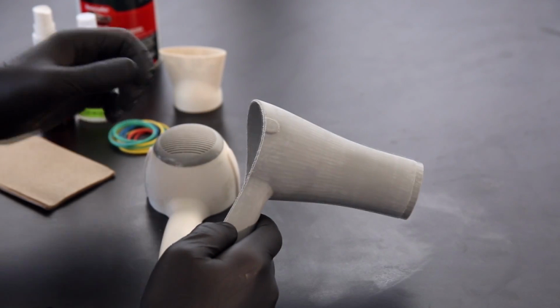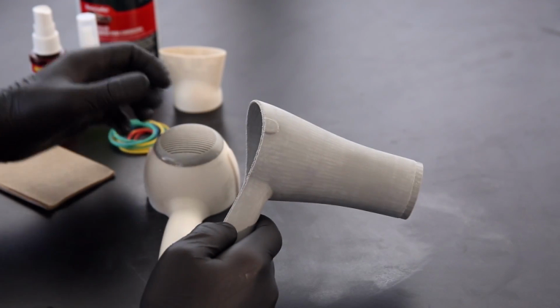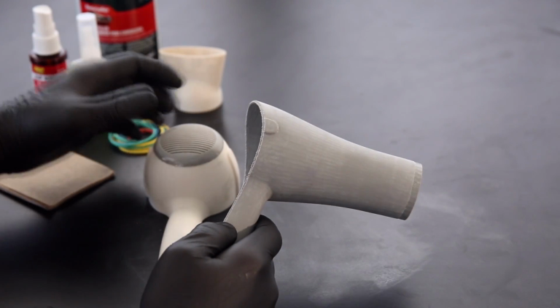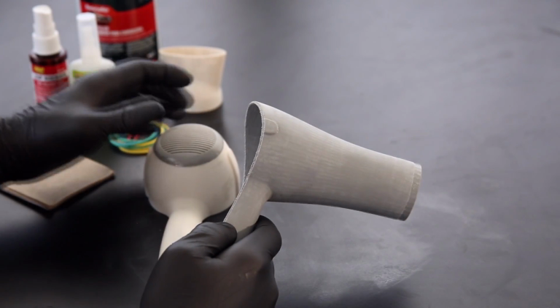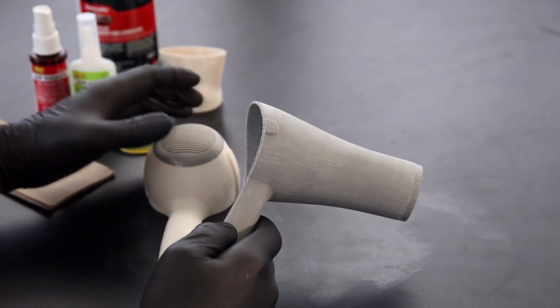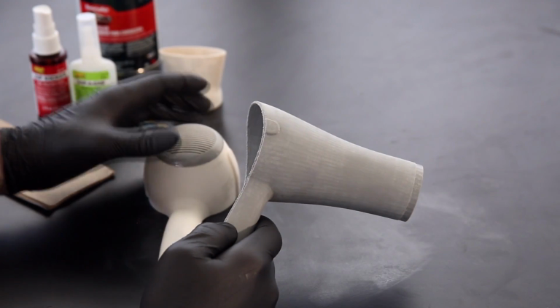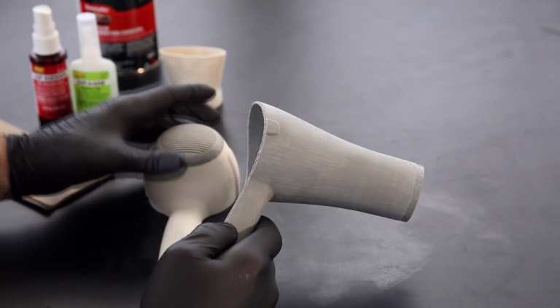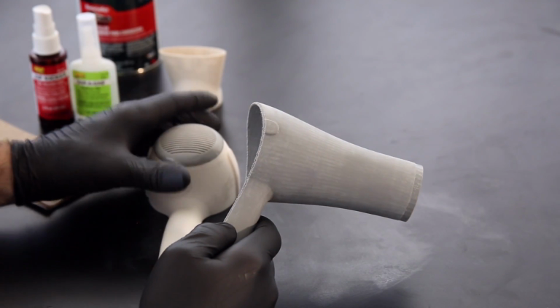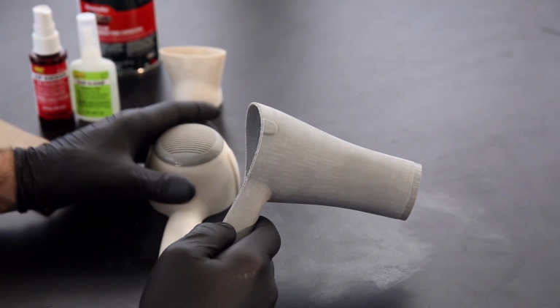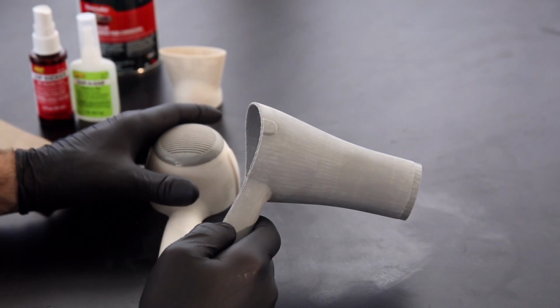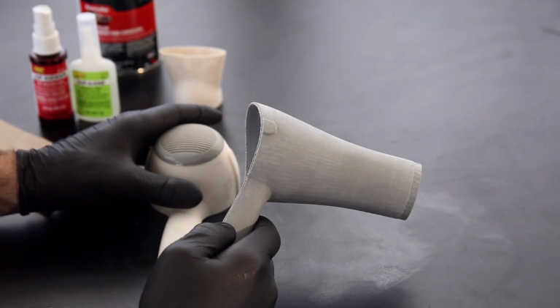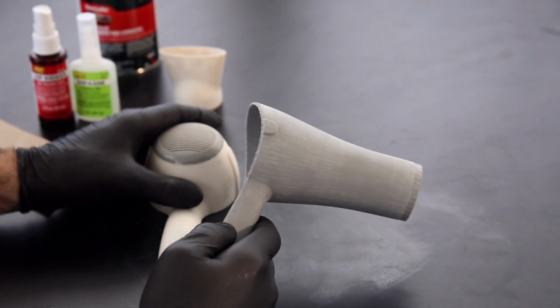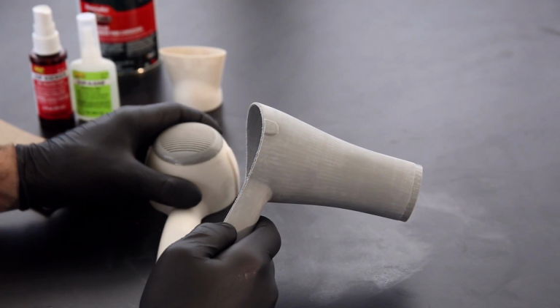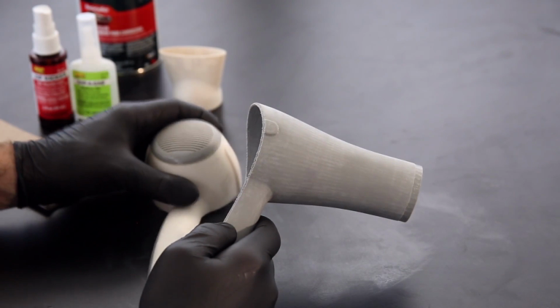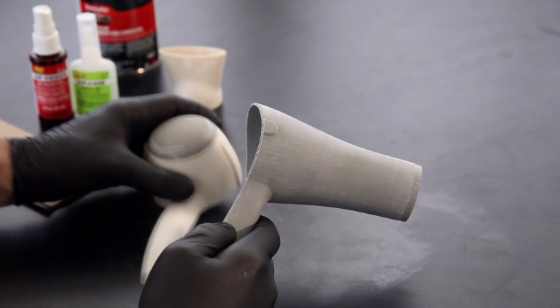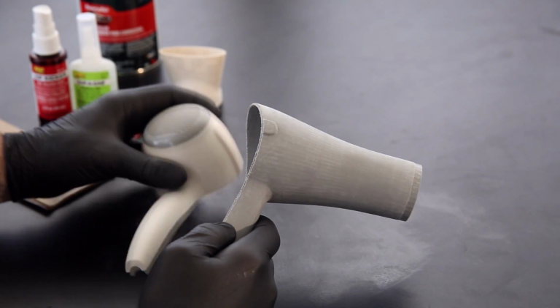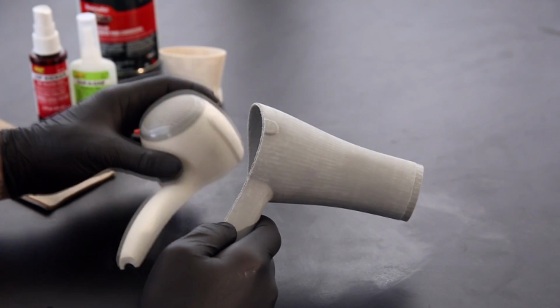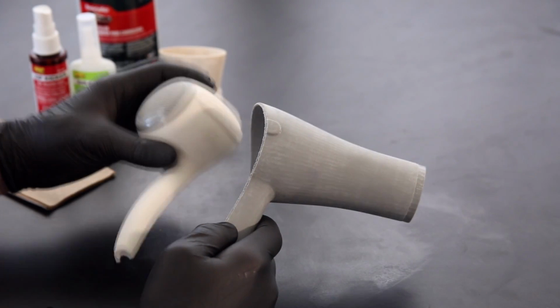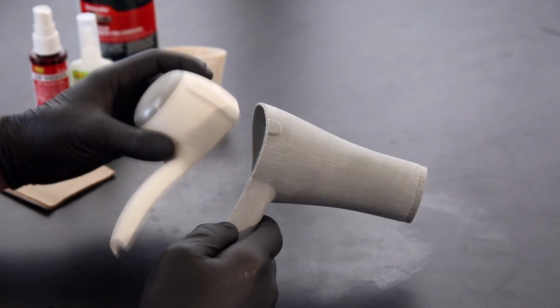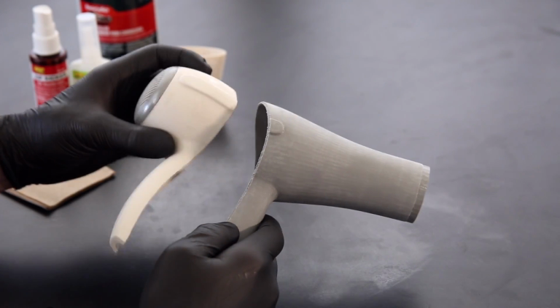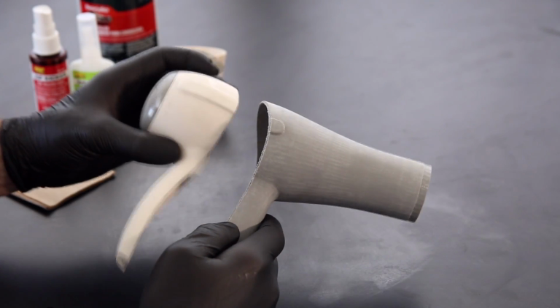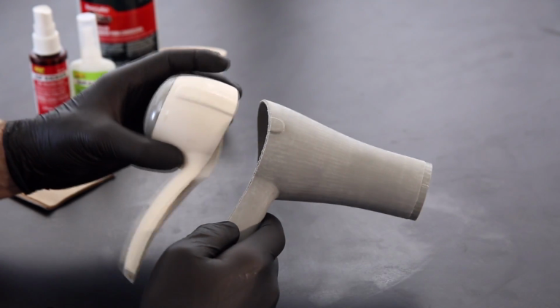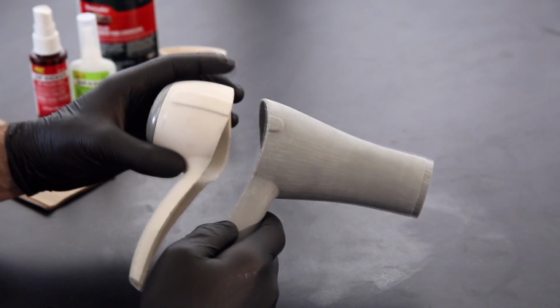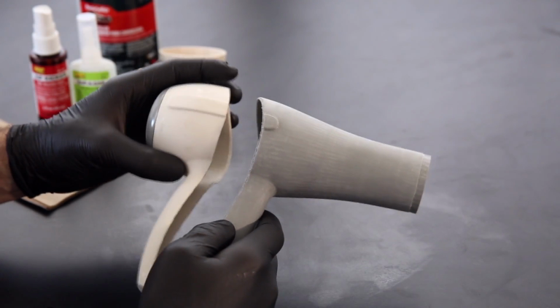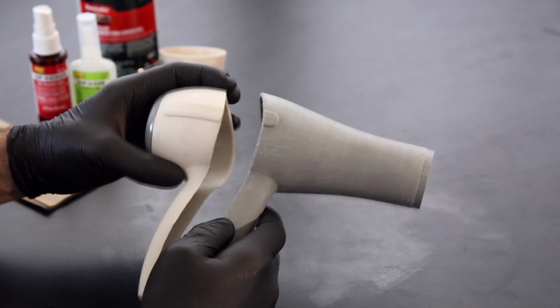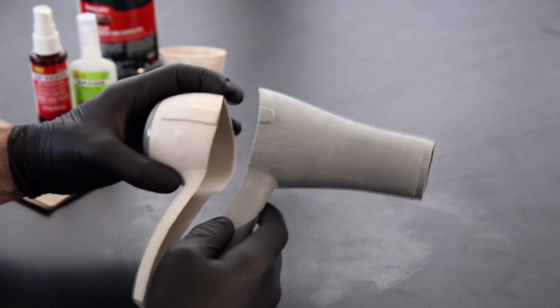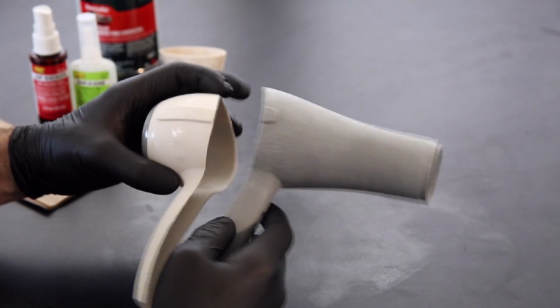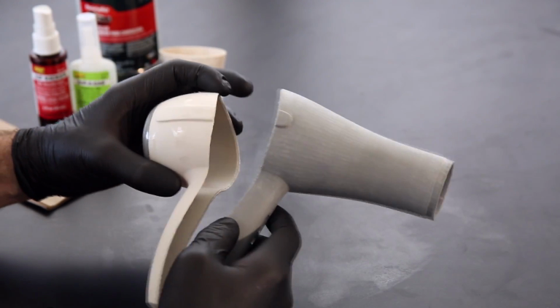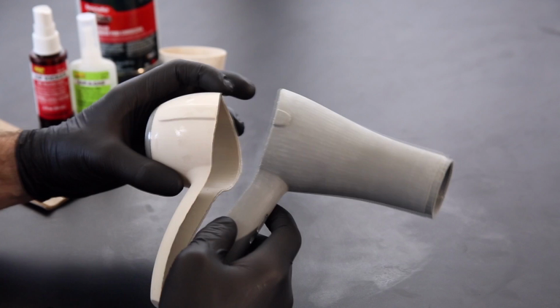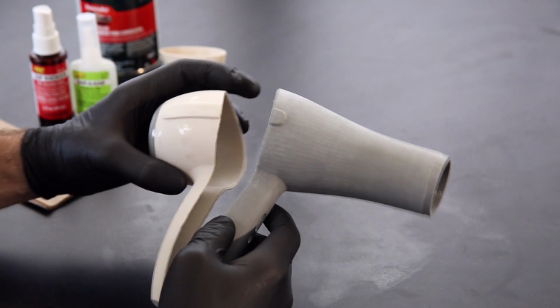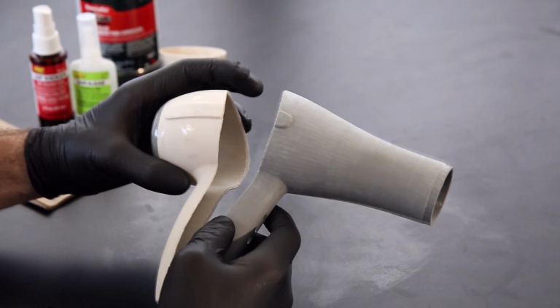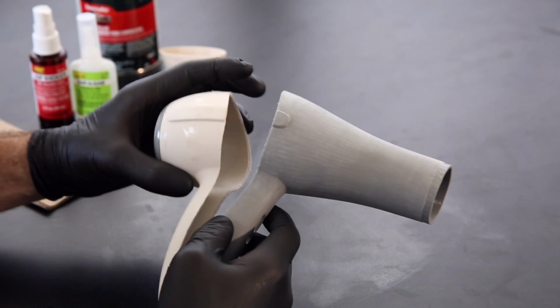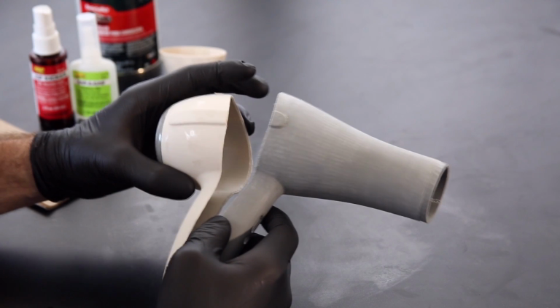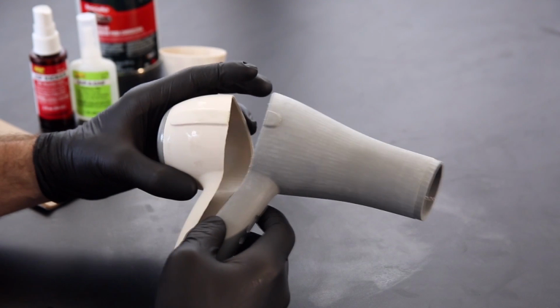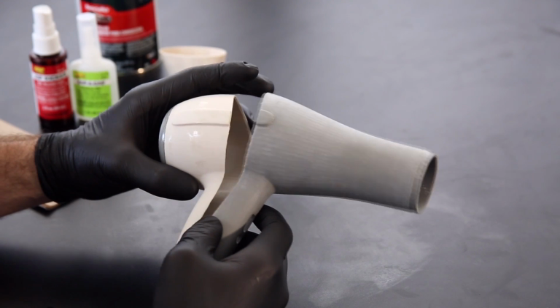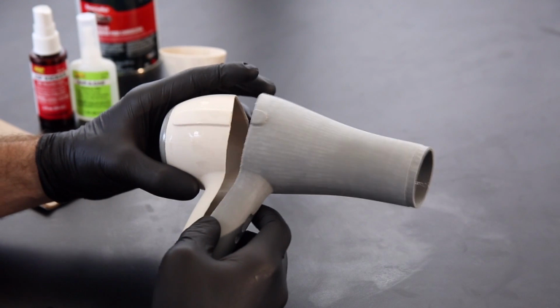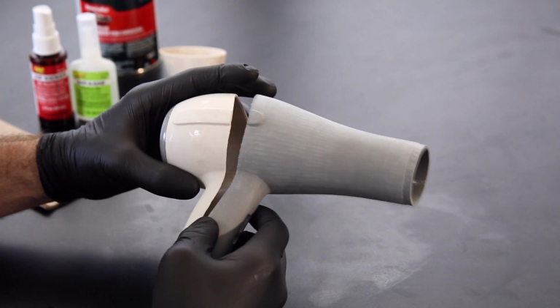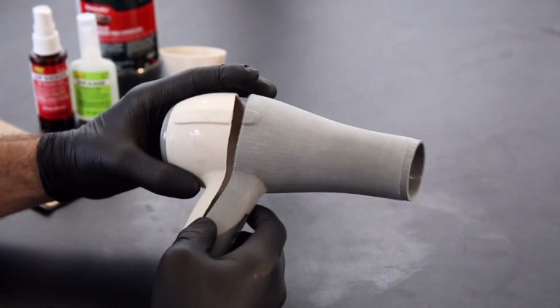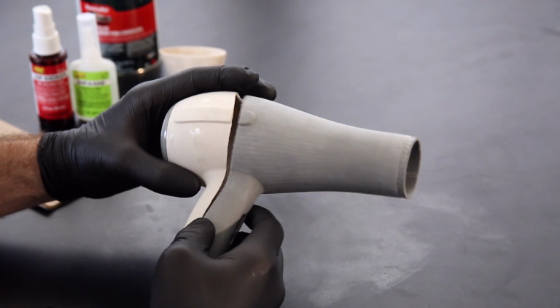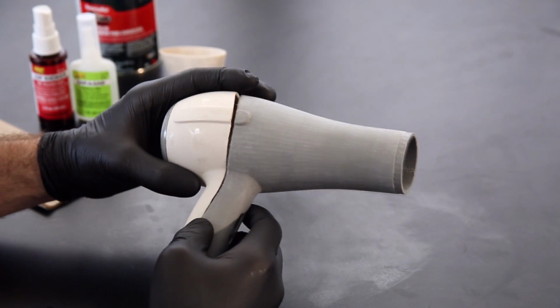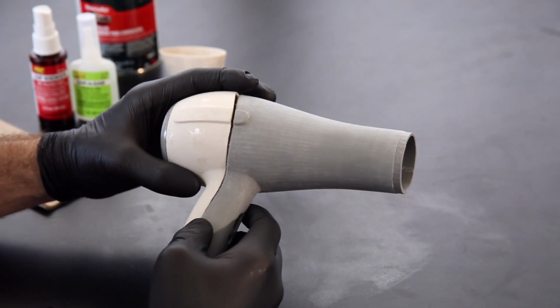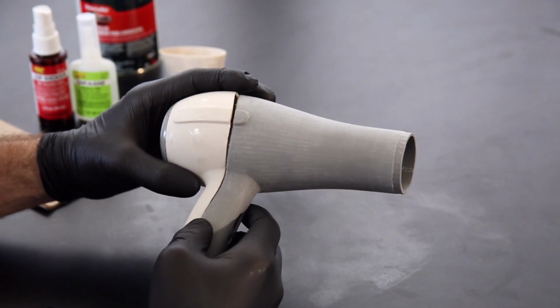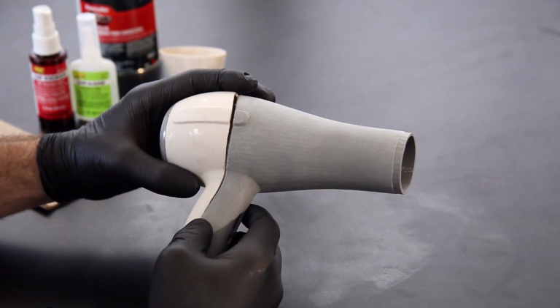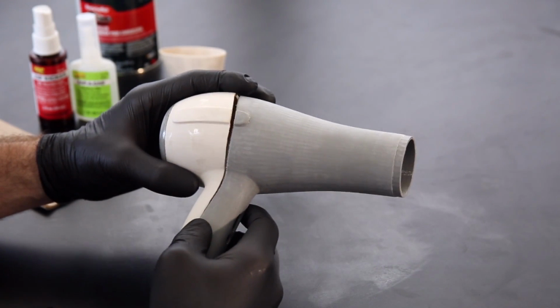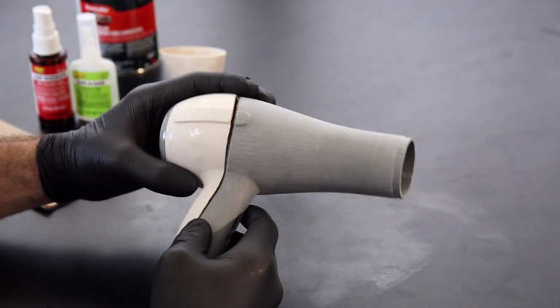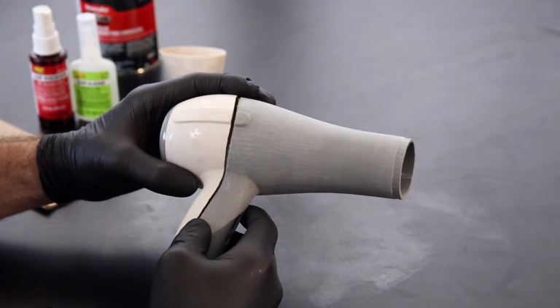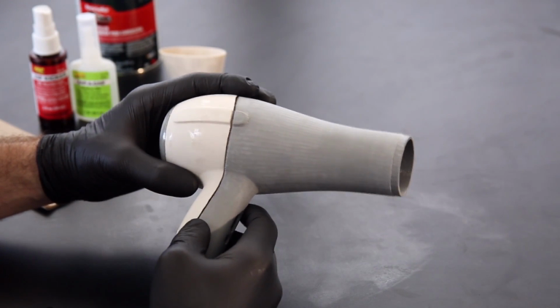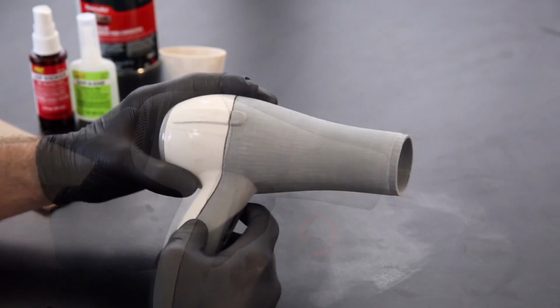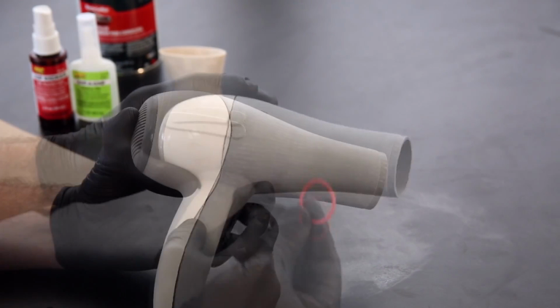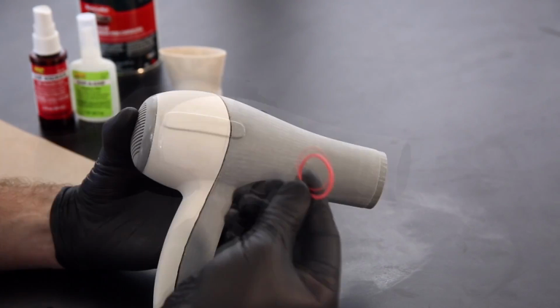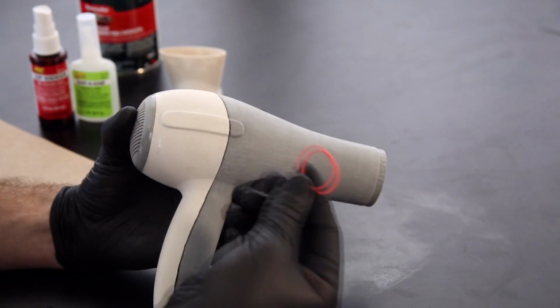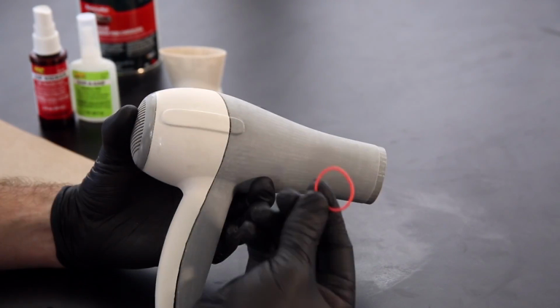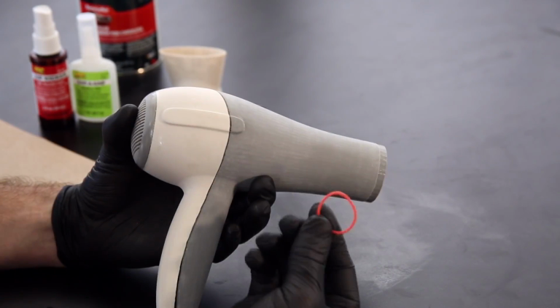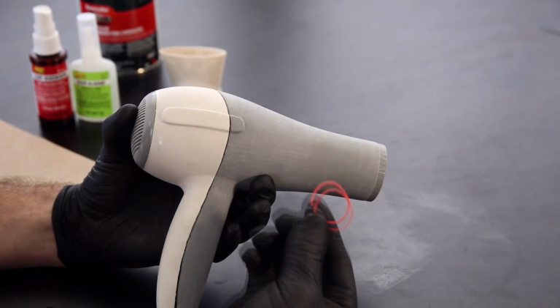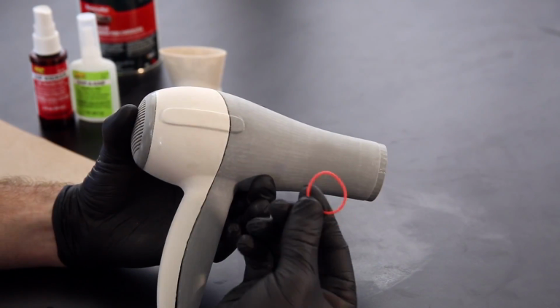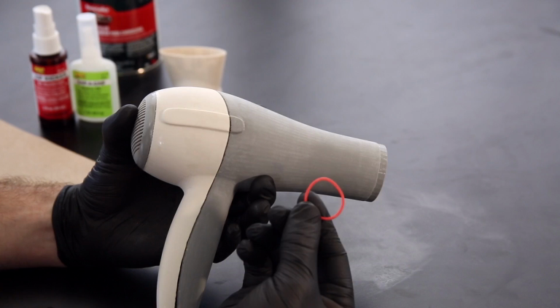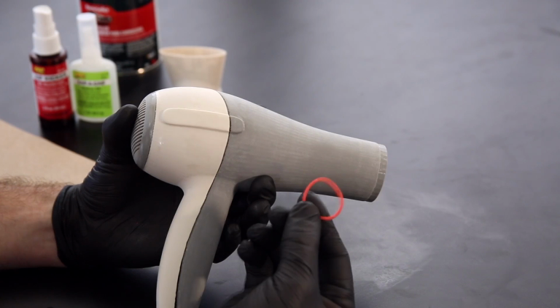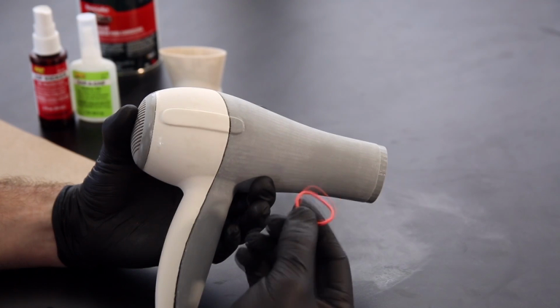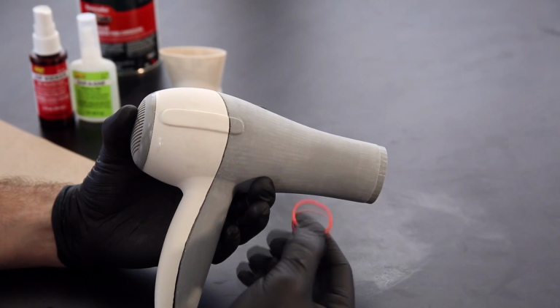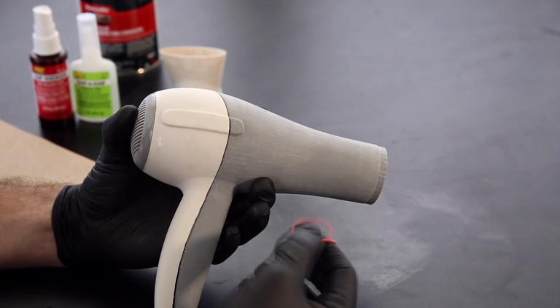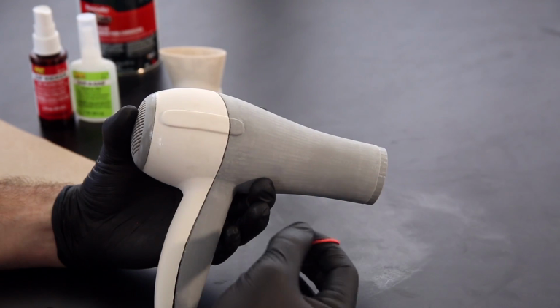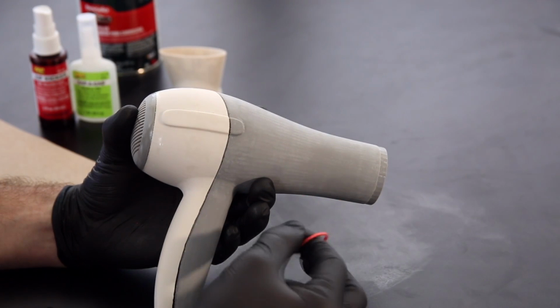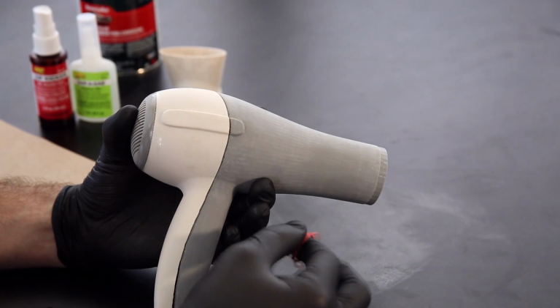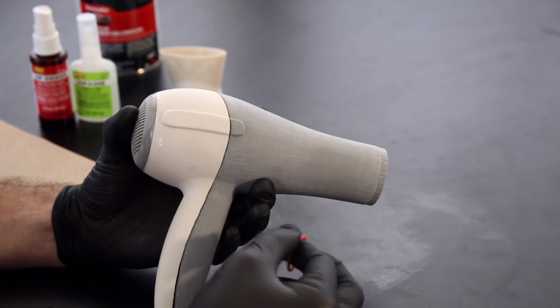When gluing larger assemblies, it's important that your model be held in place firmly. You can do this with rubber bands.